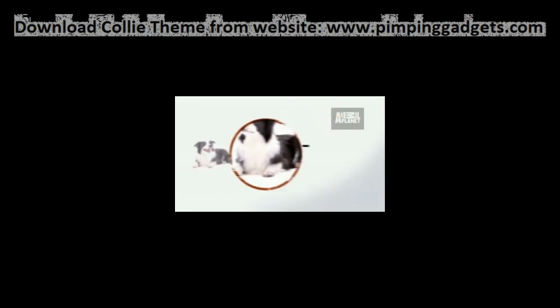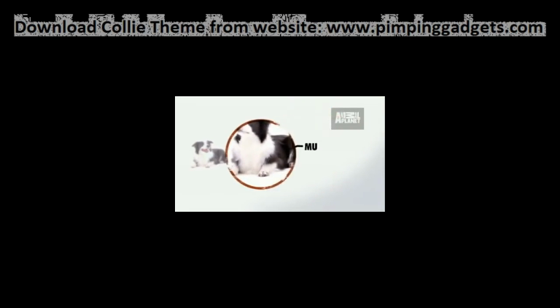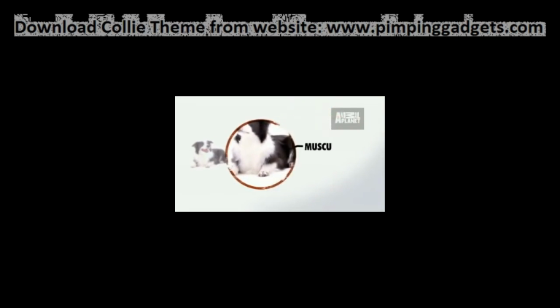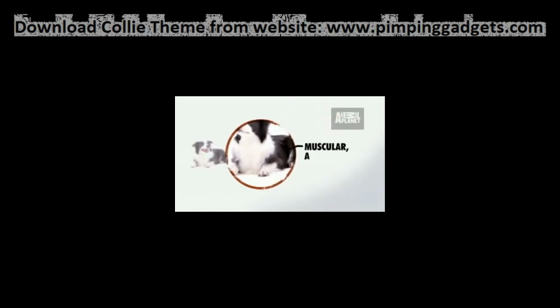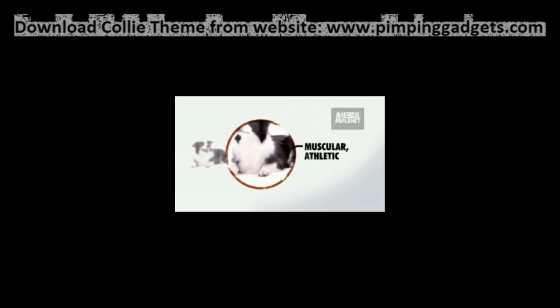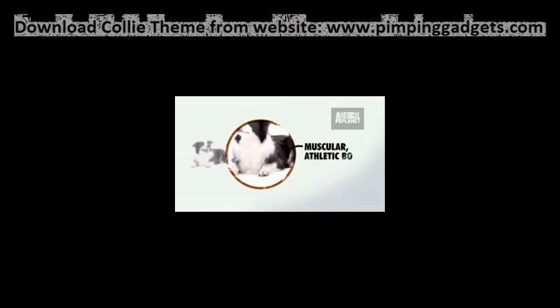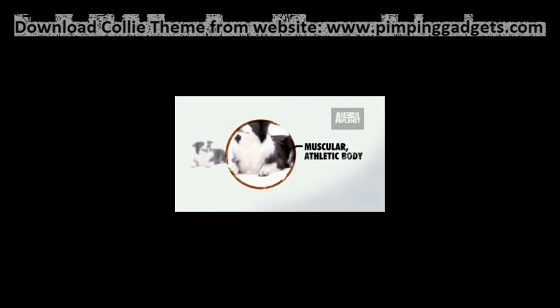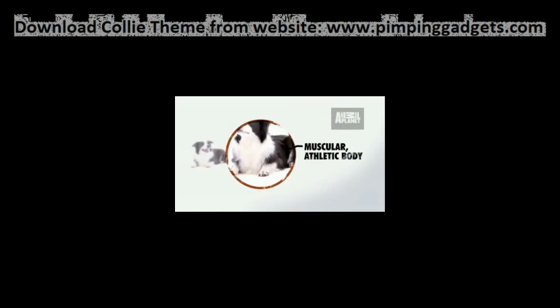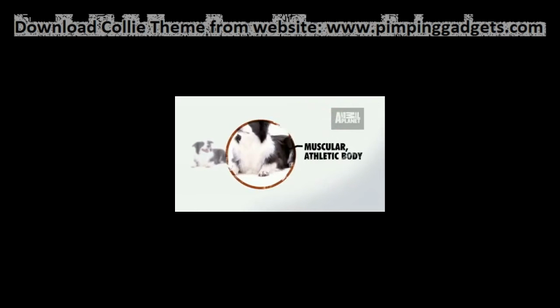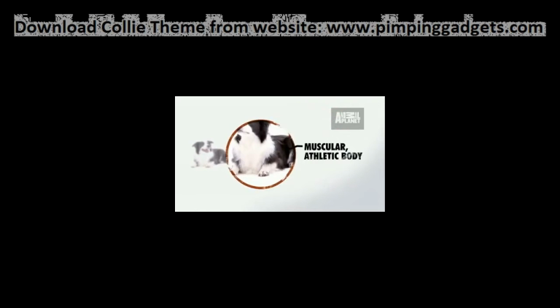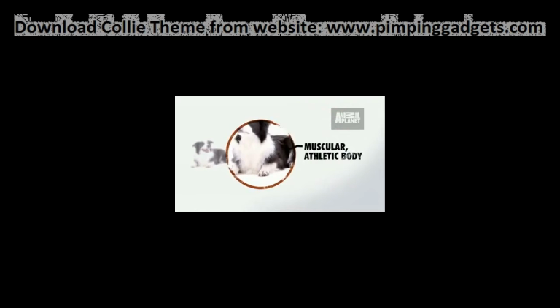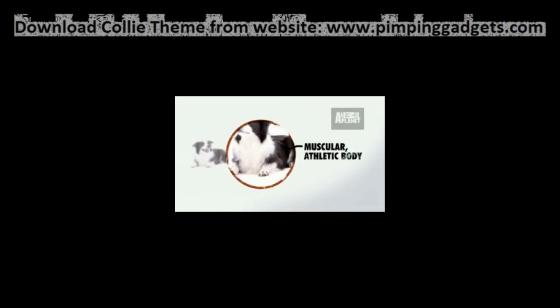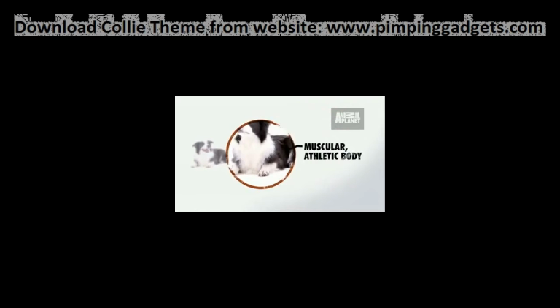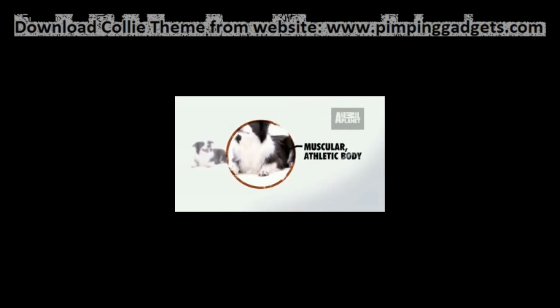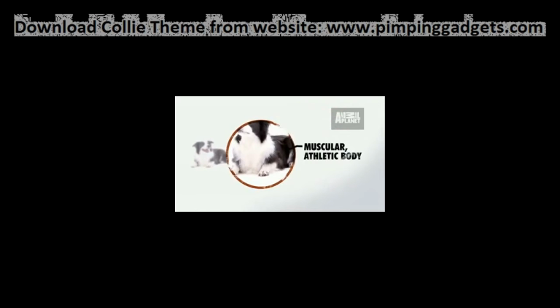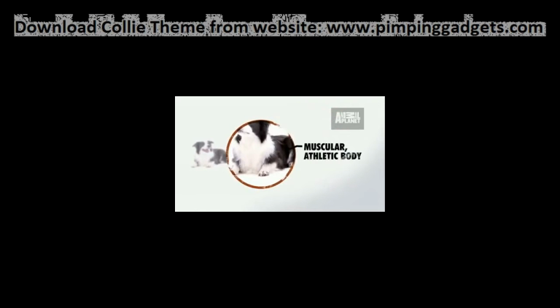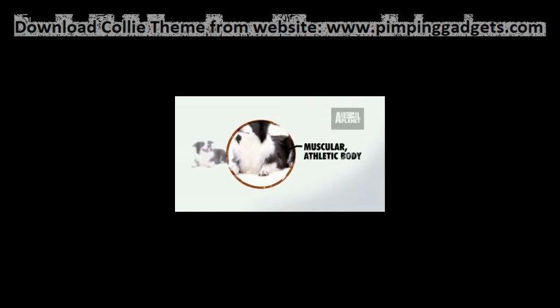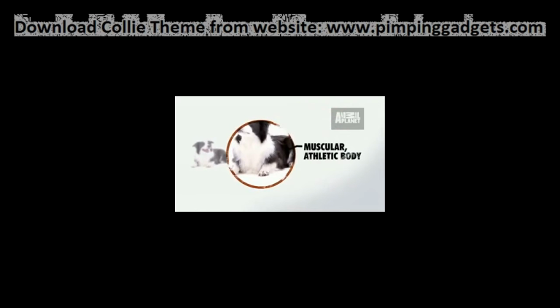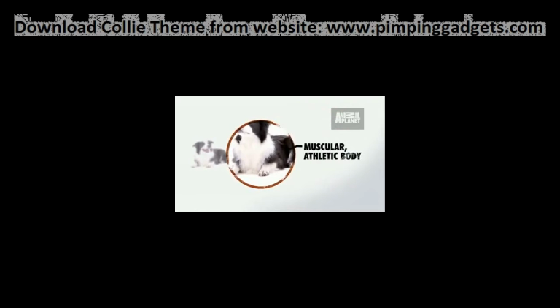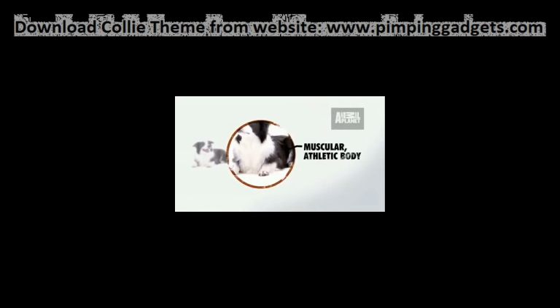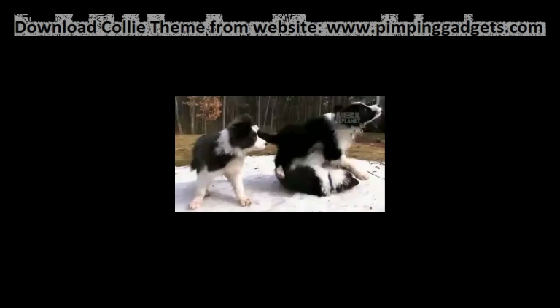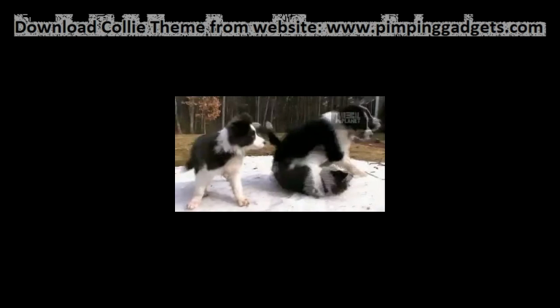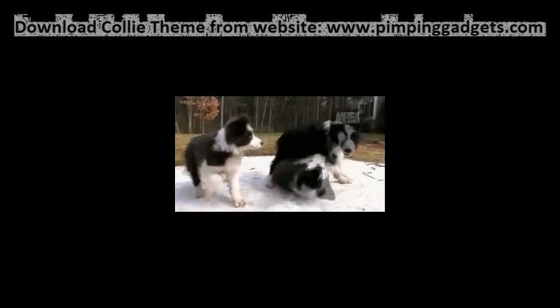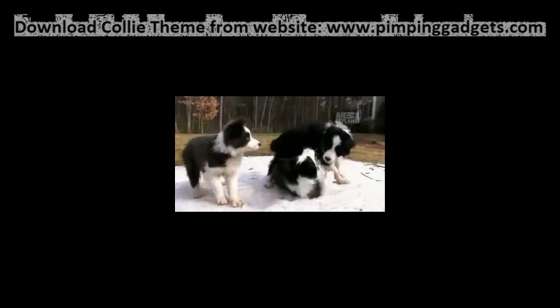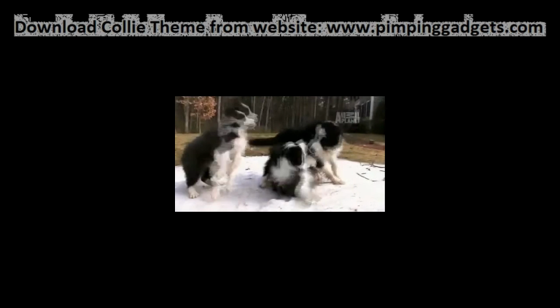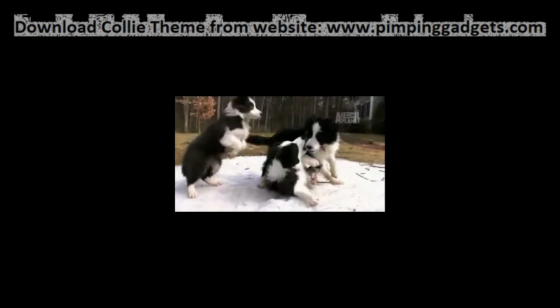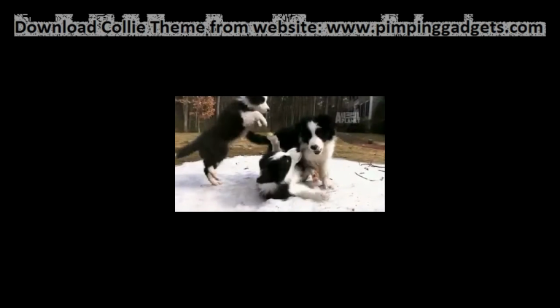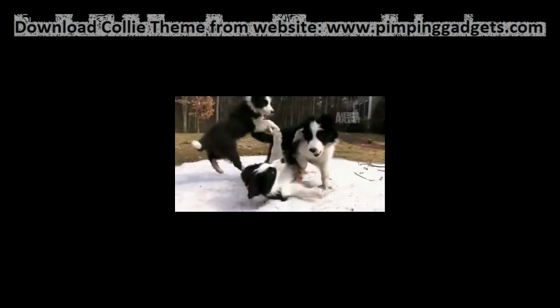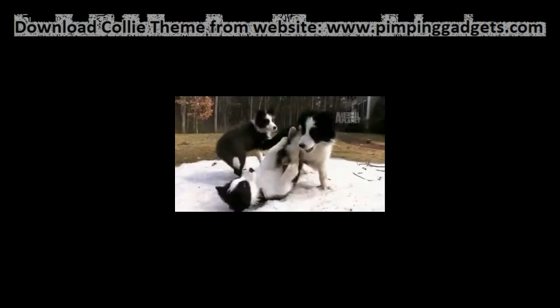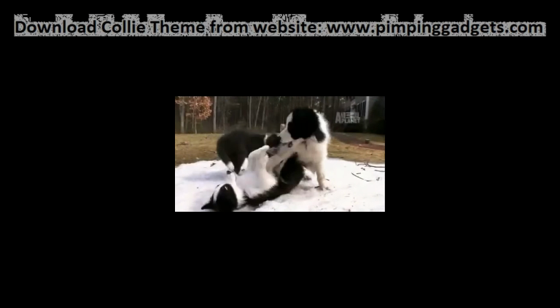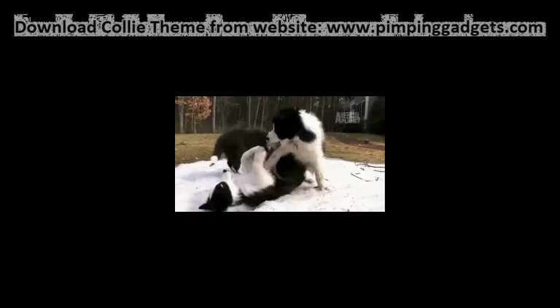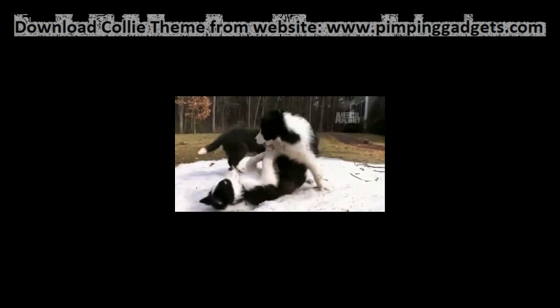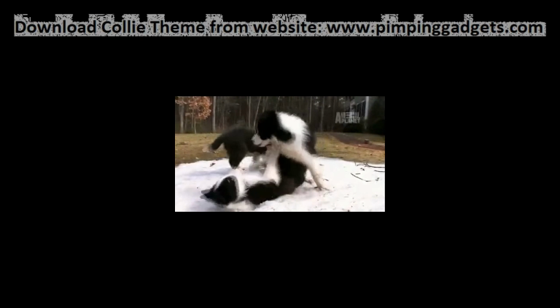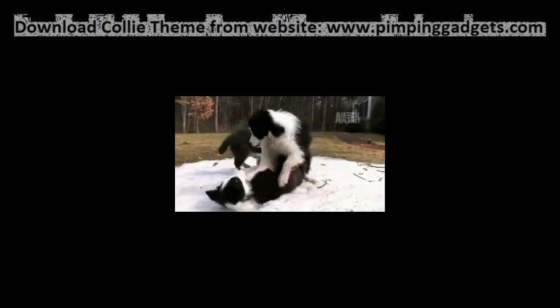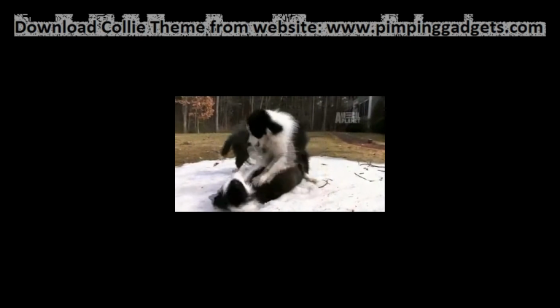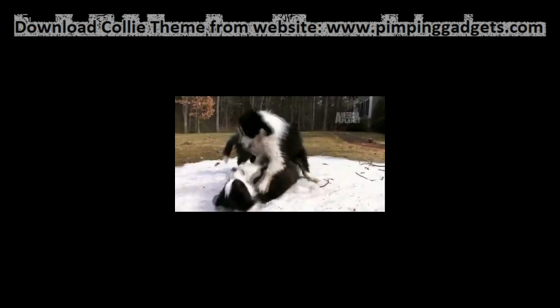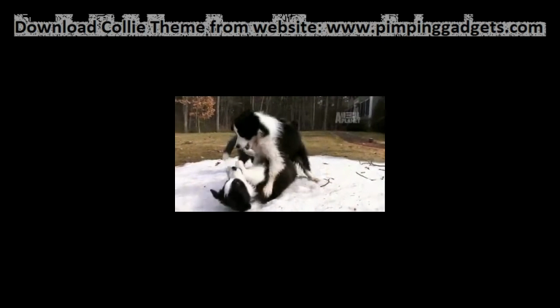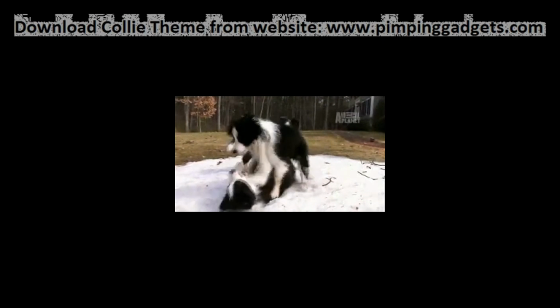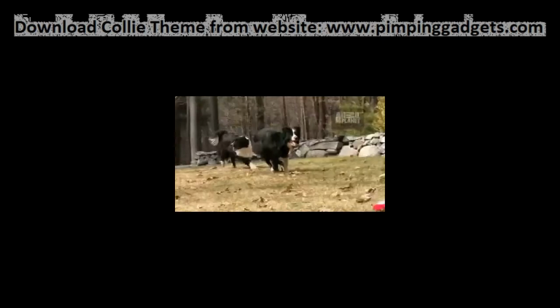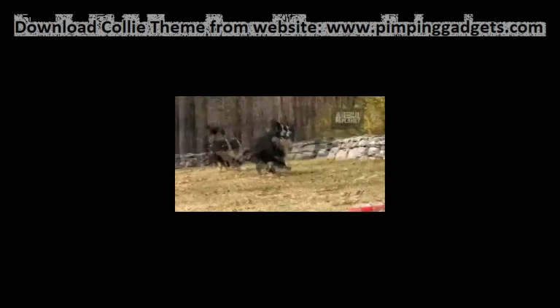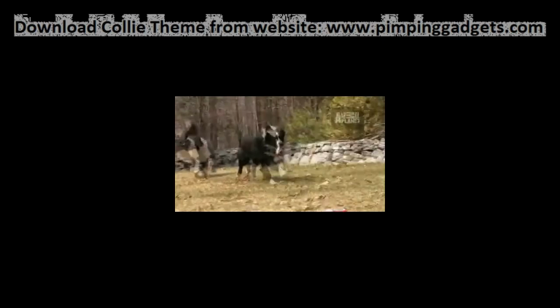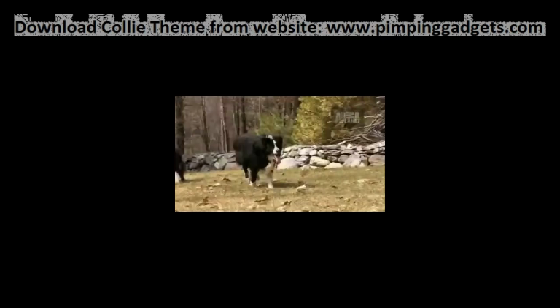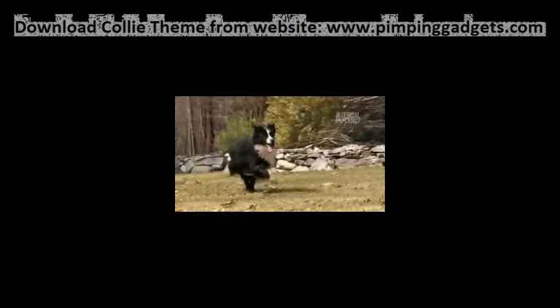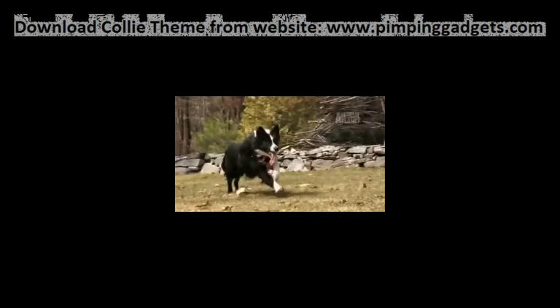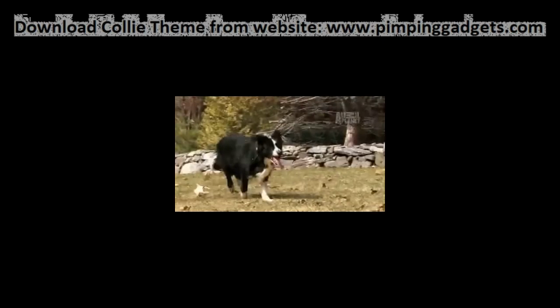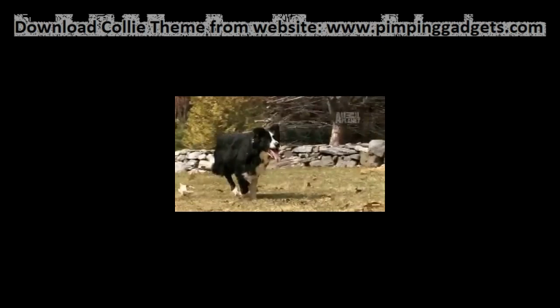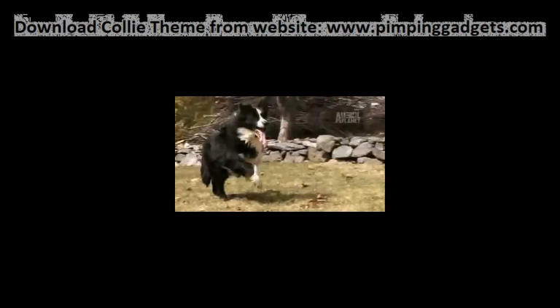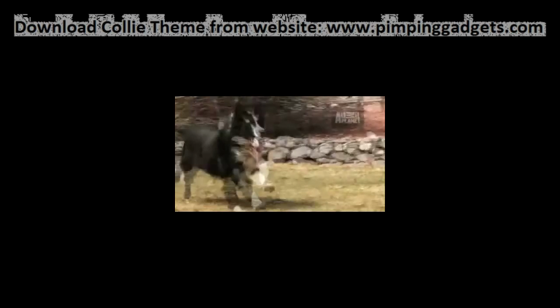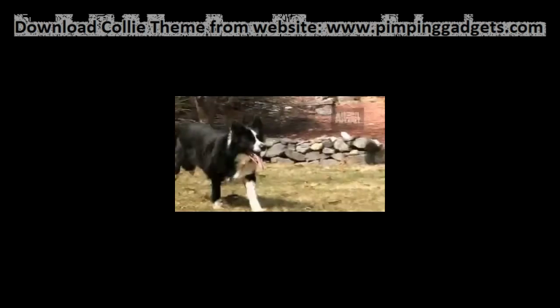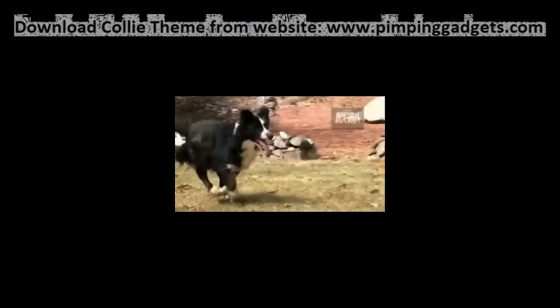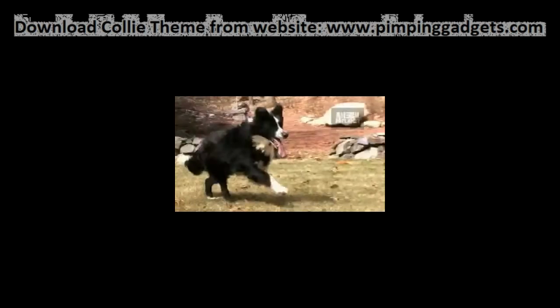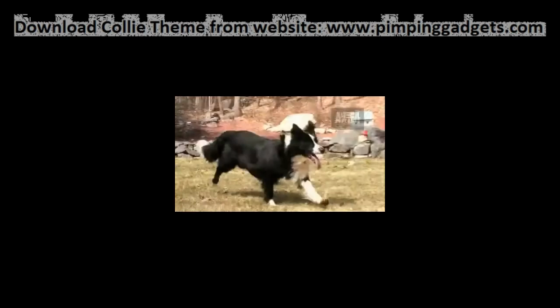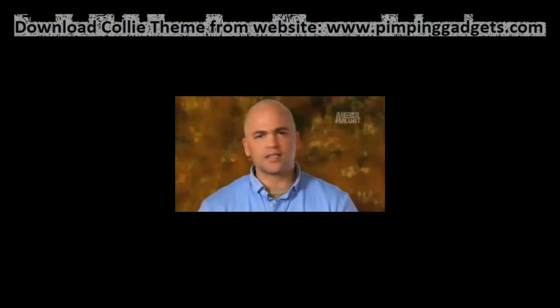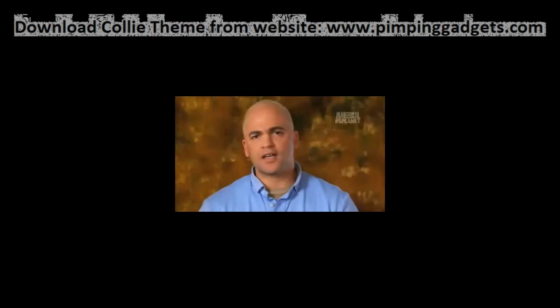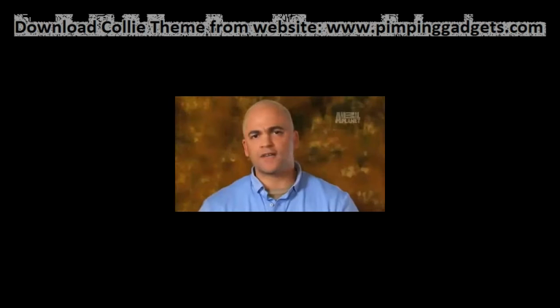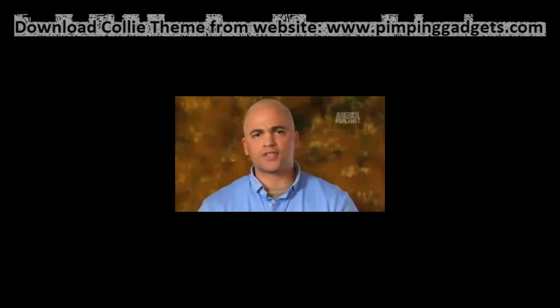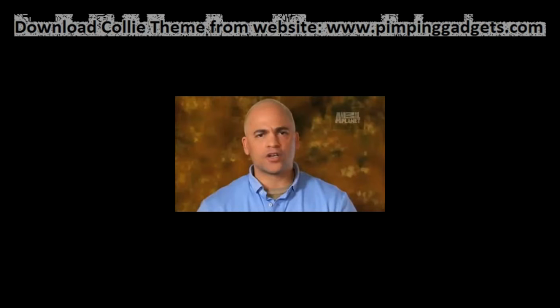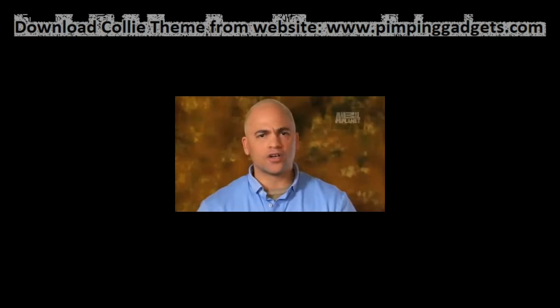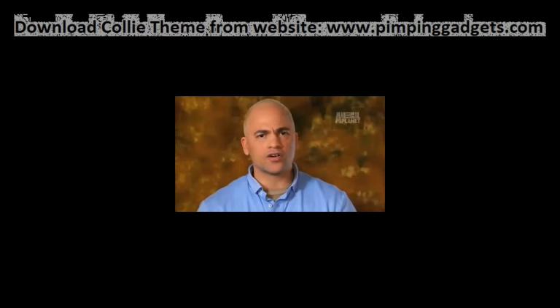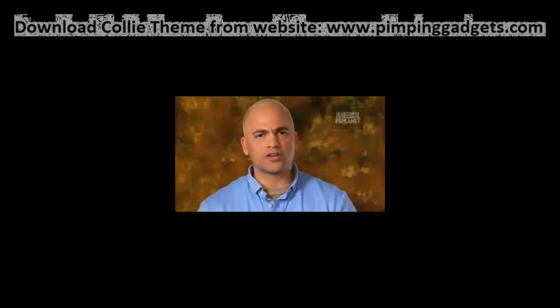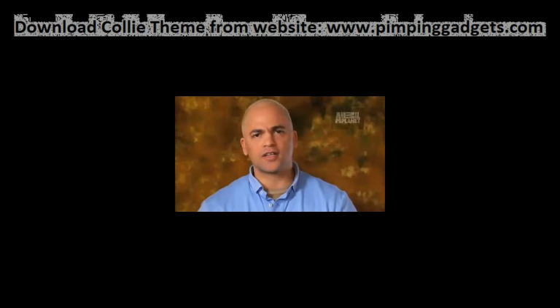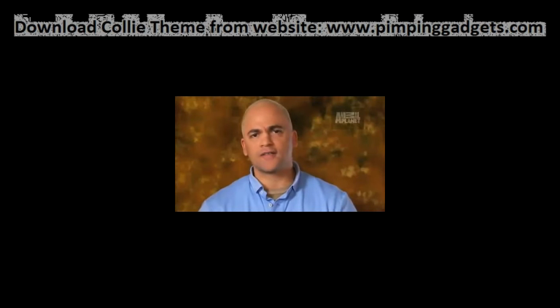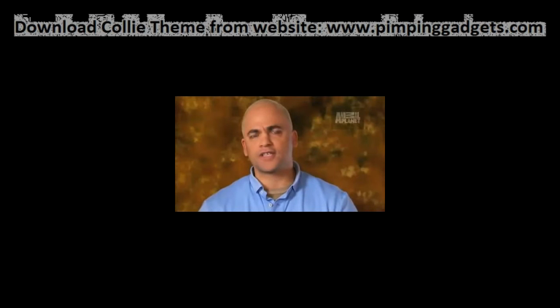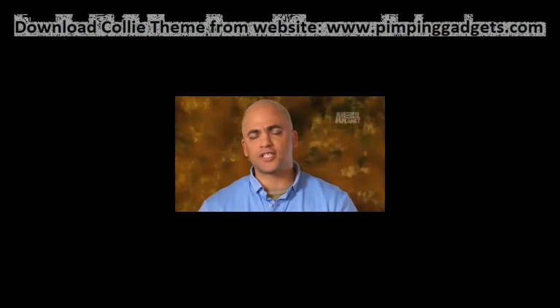The border collie is a born athlete. Its muscular, supple body is bred for speed and stamina — very hyper, a dog that loves to run, loves to herd, loves to chase animals.